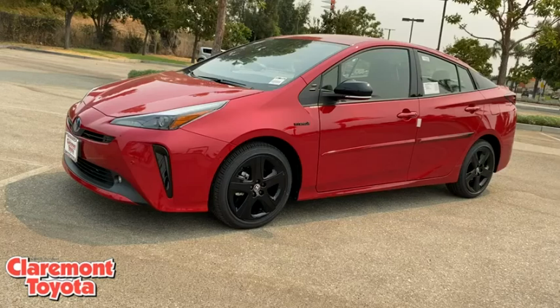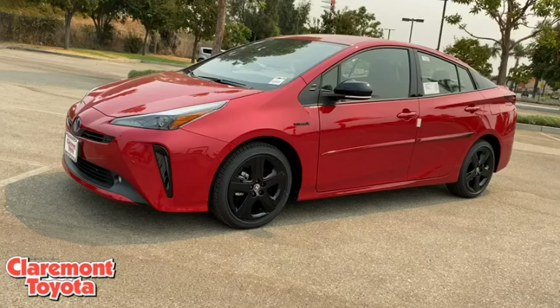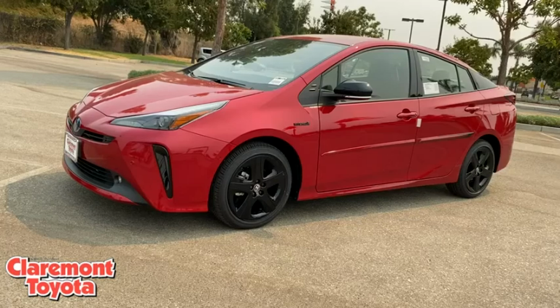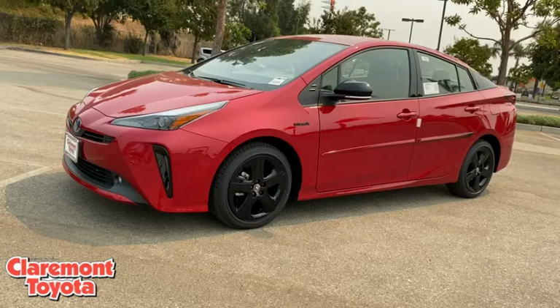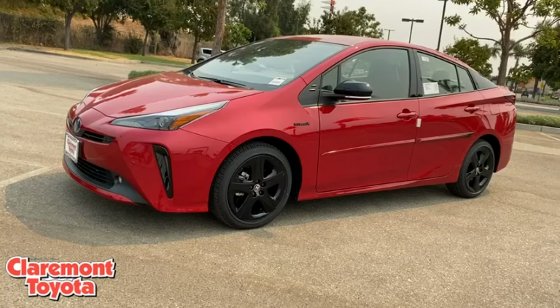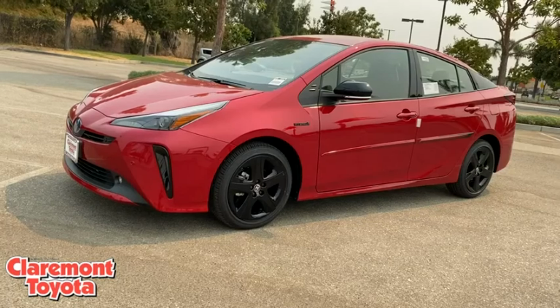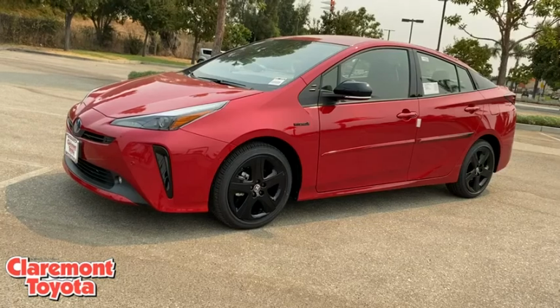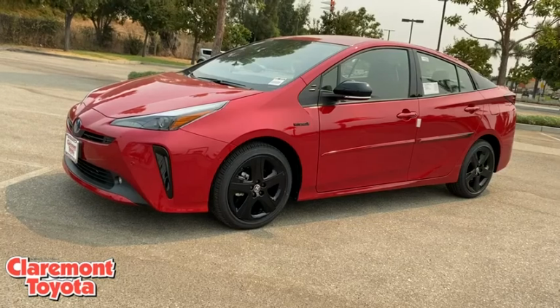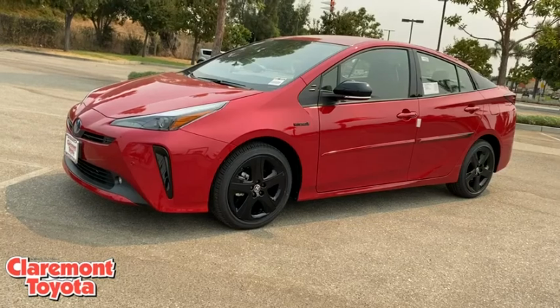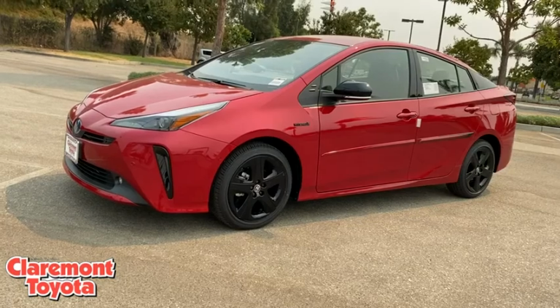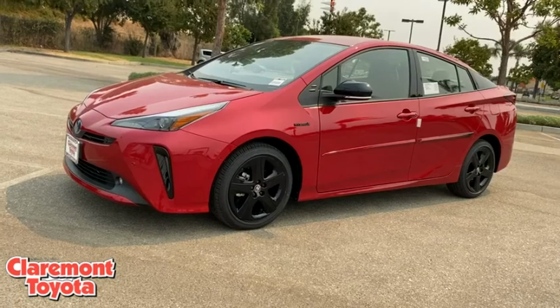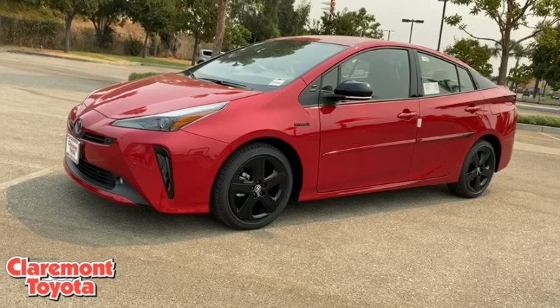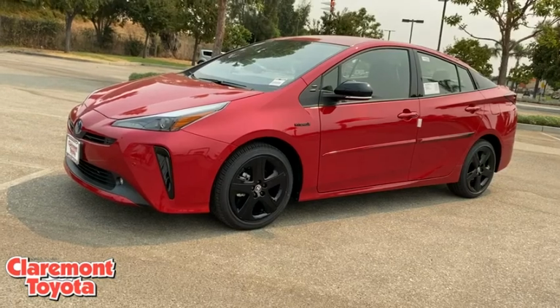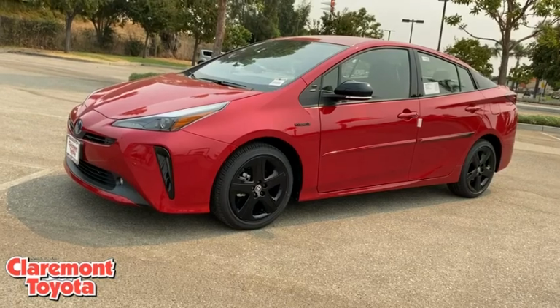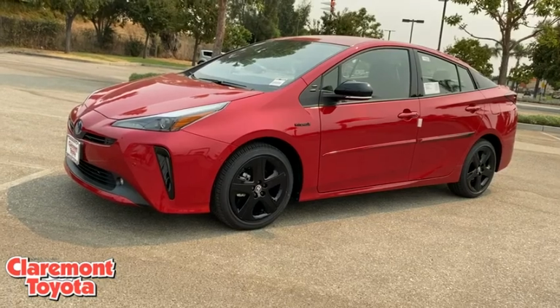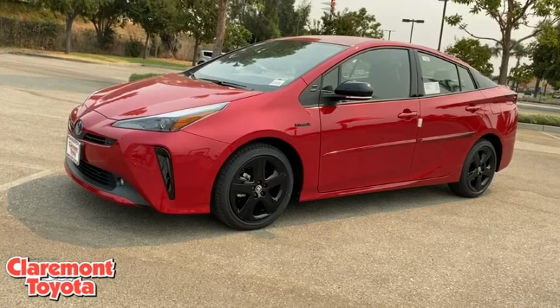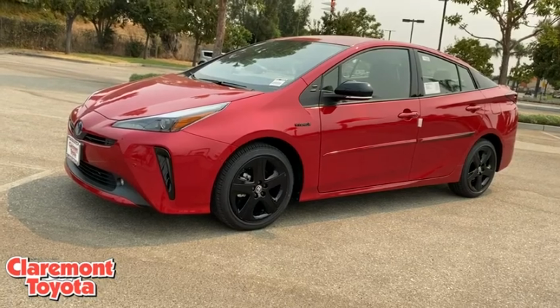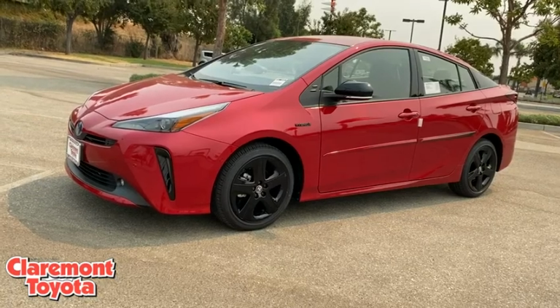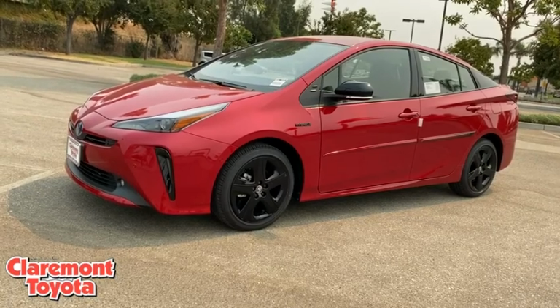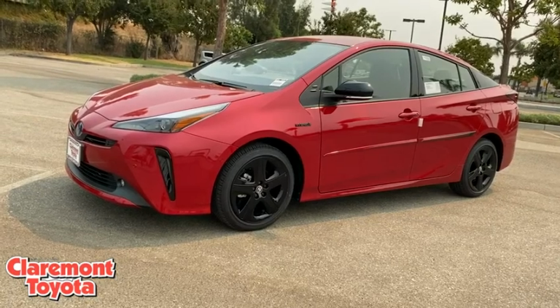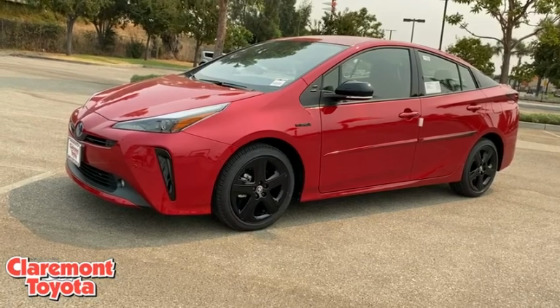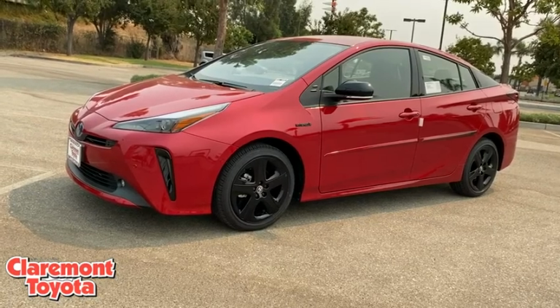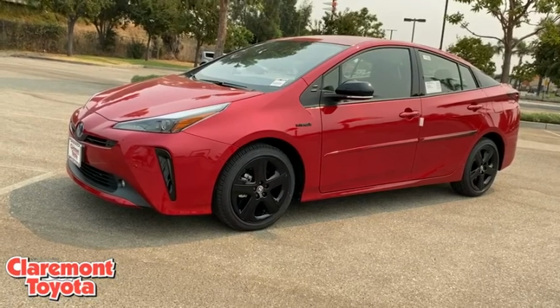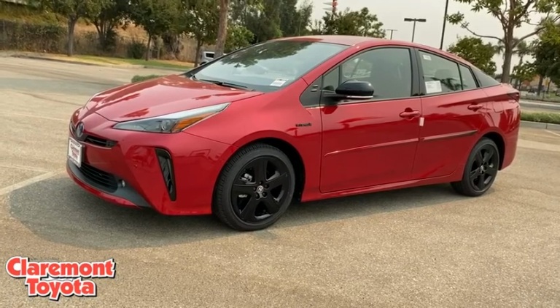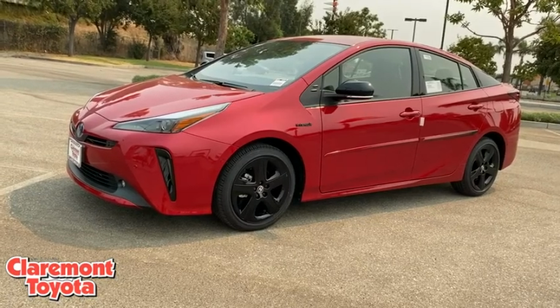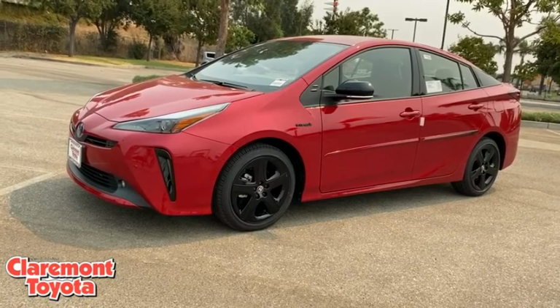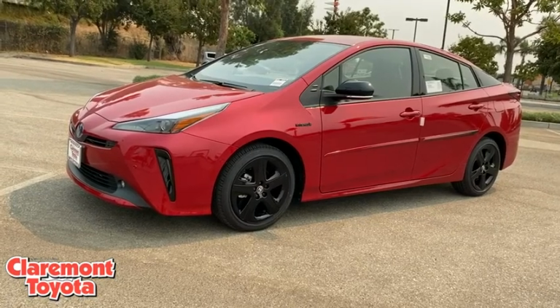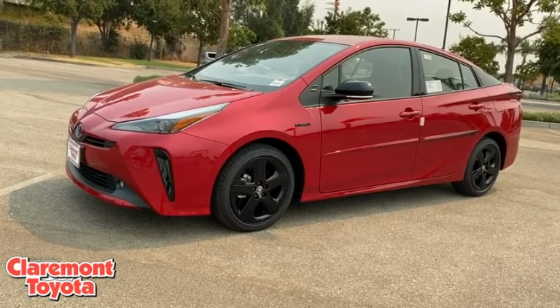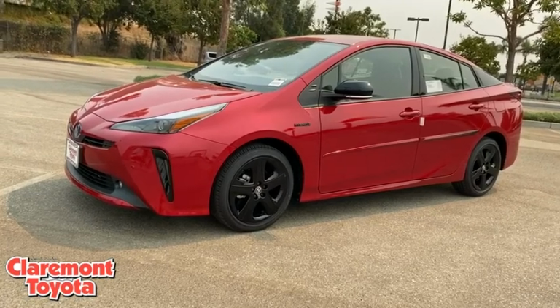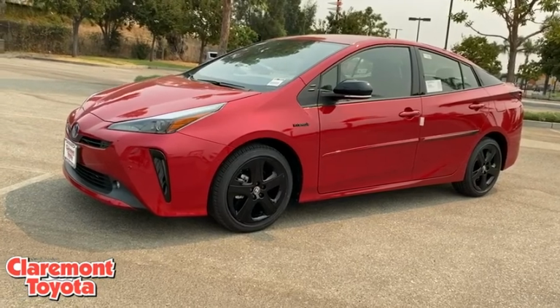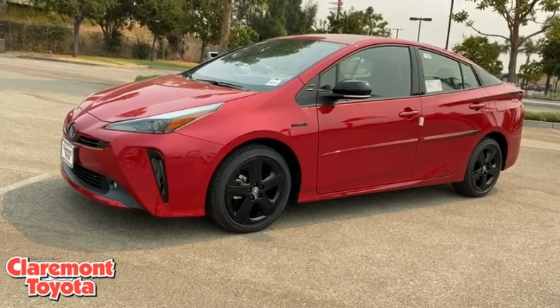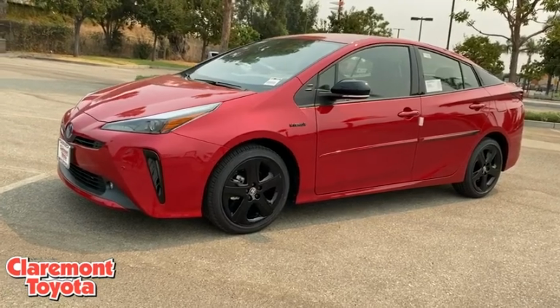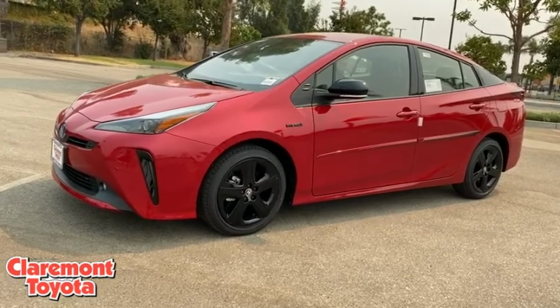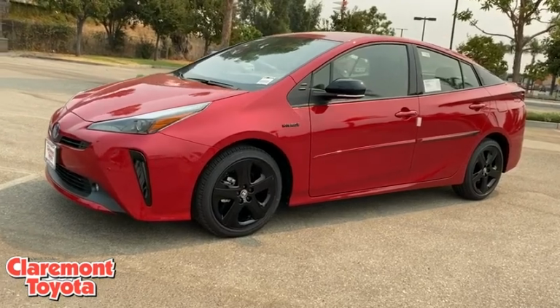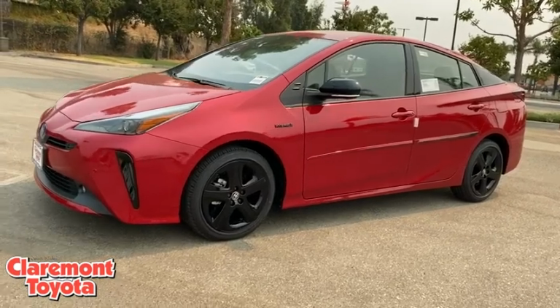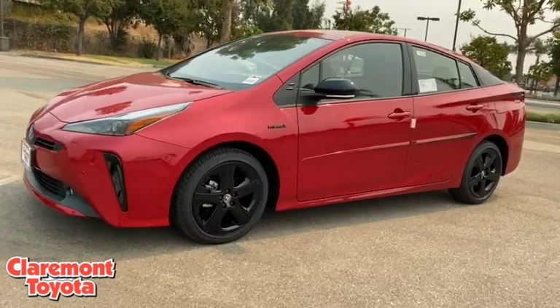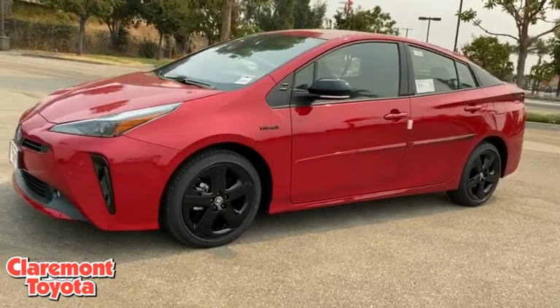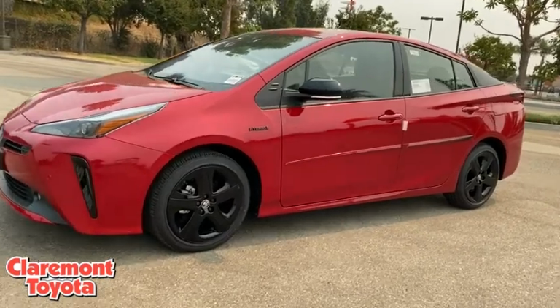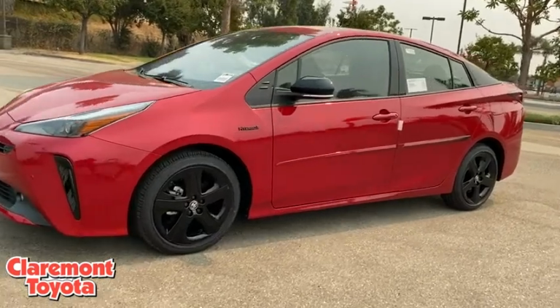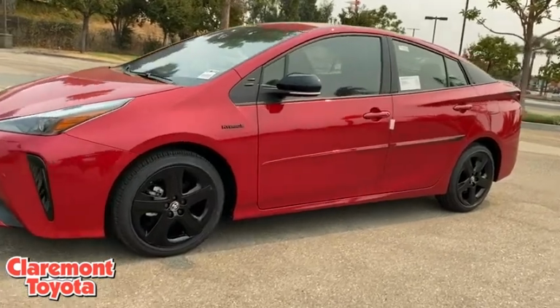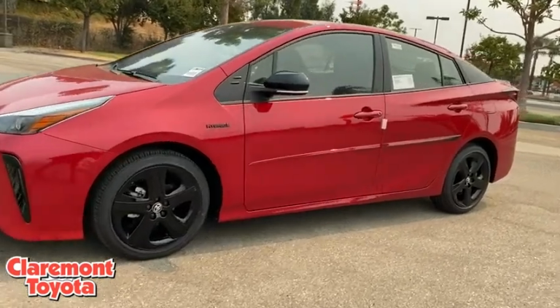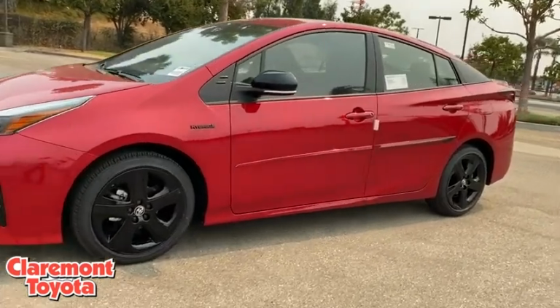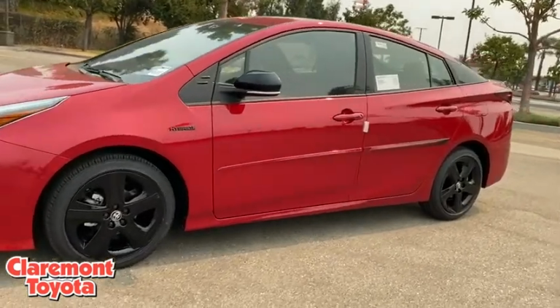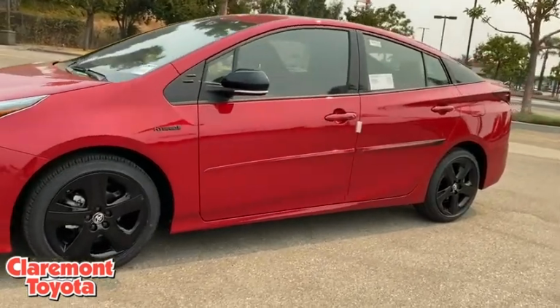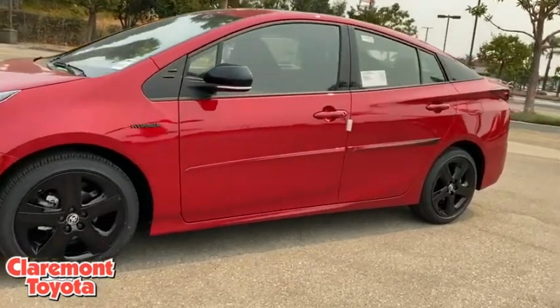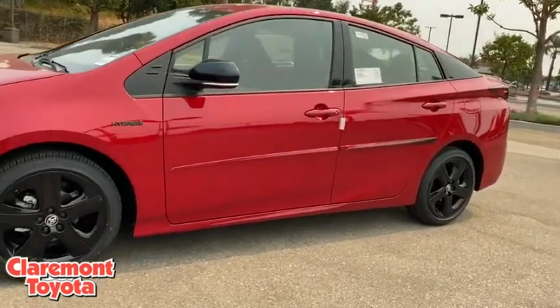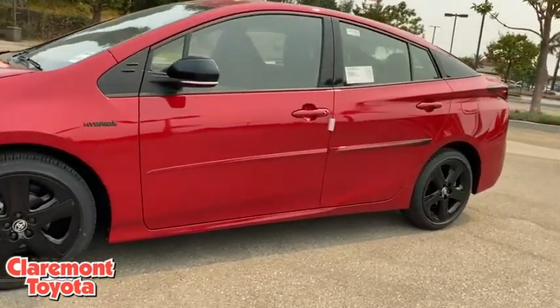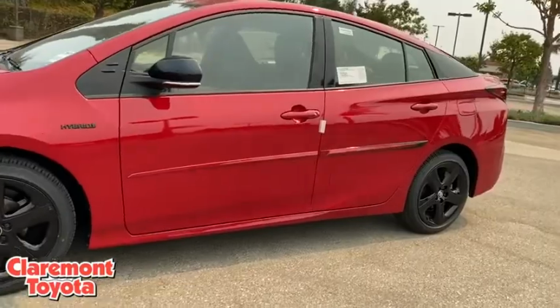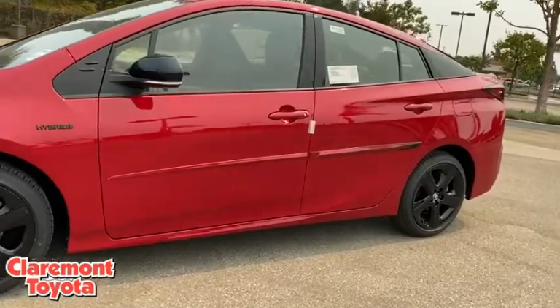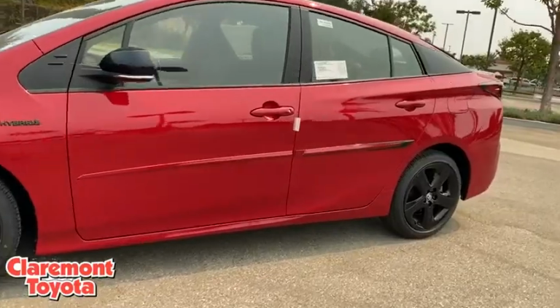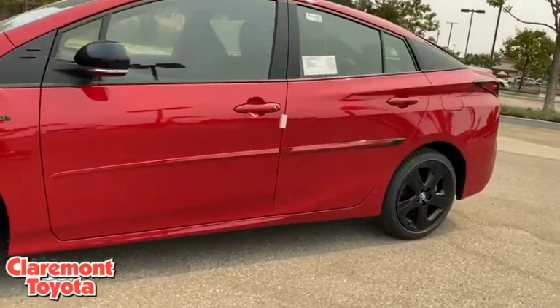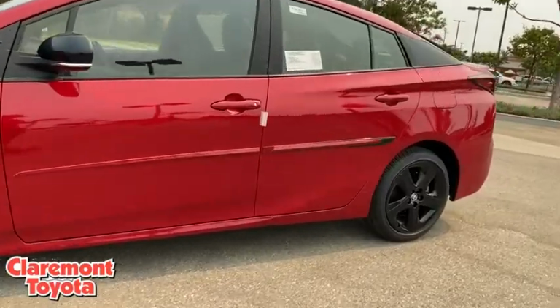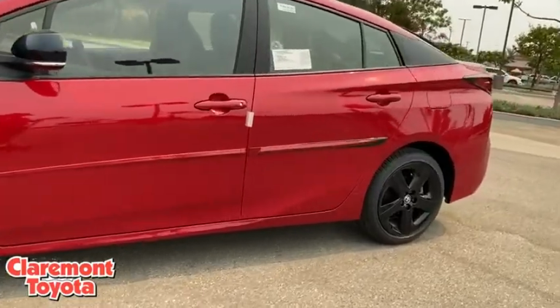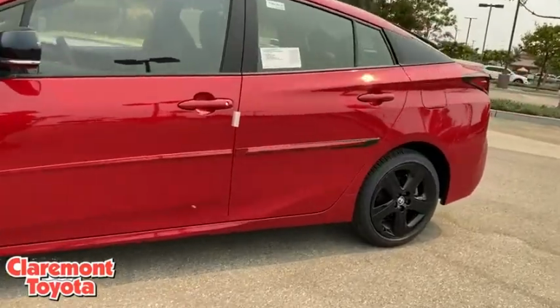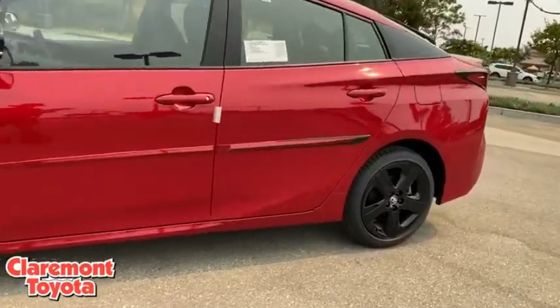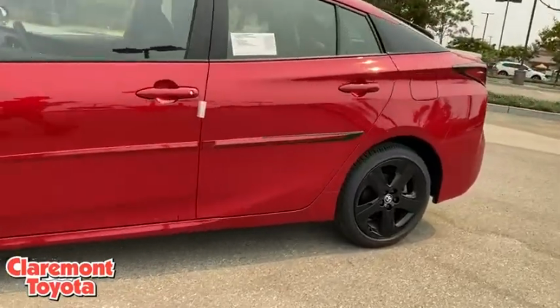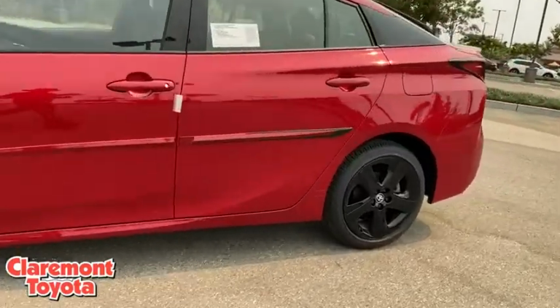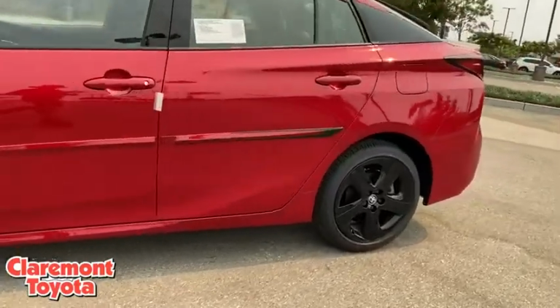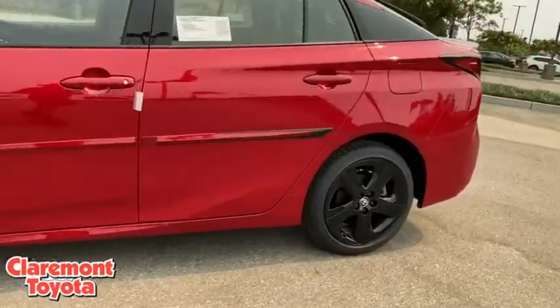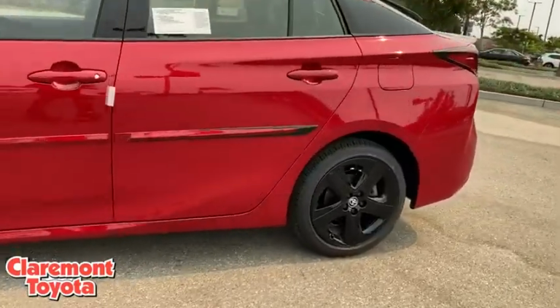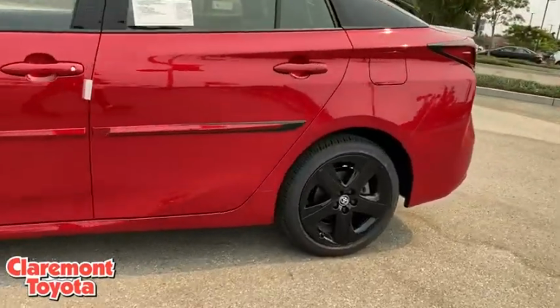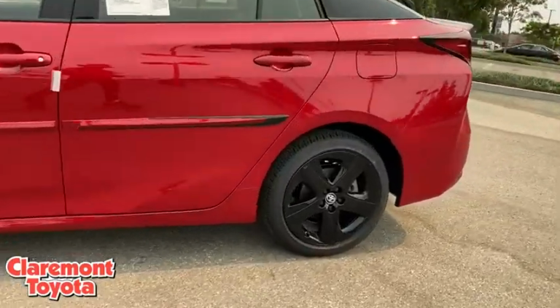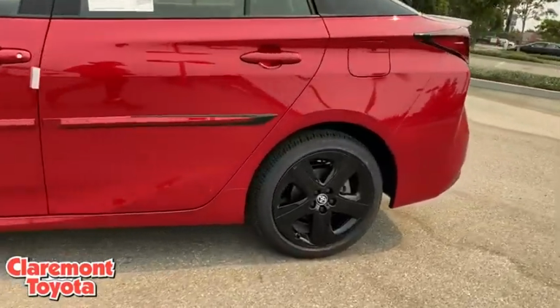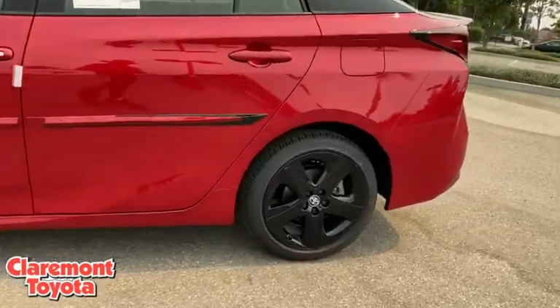Take a ride in the 2021 Toyota Prius. Prius offers harmony between man, nature, and machine.